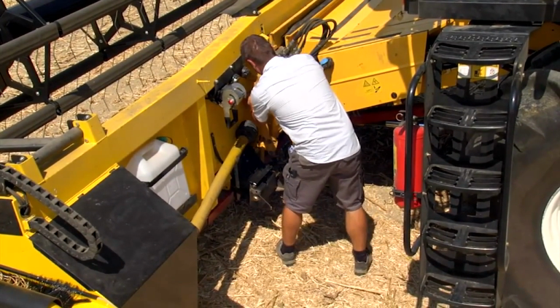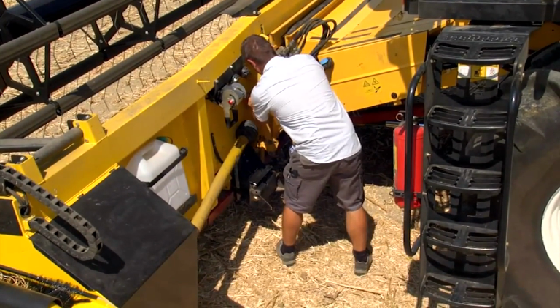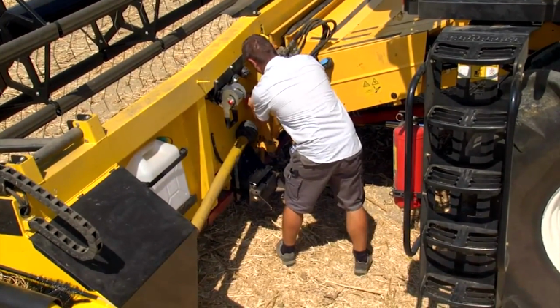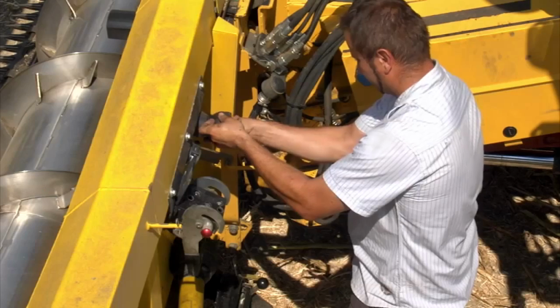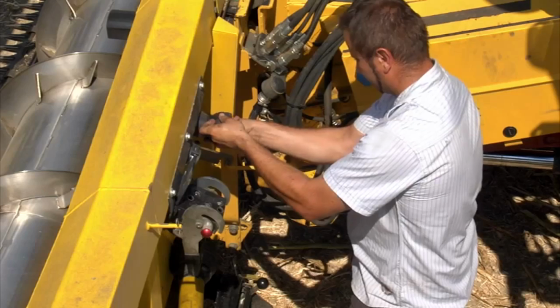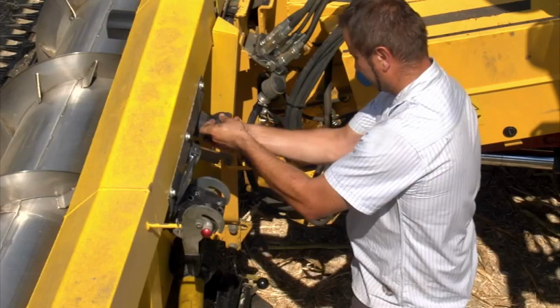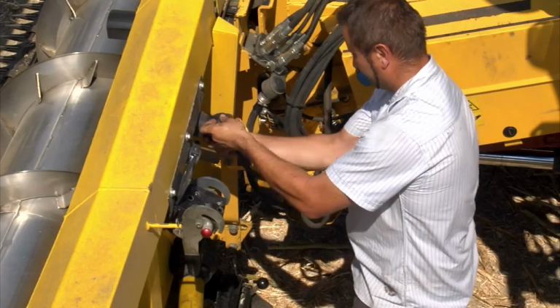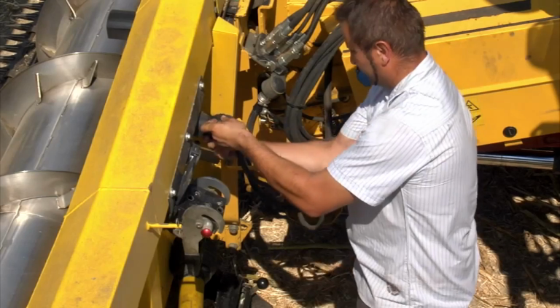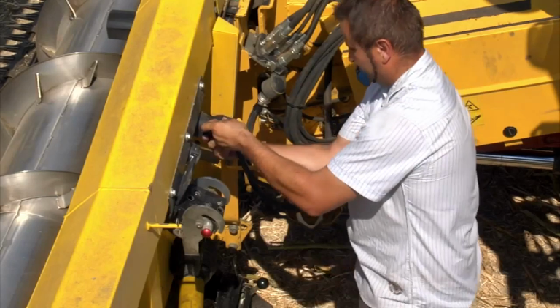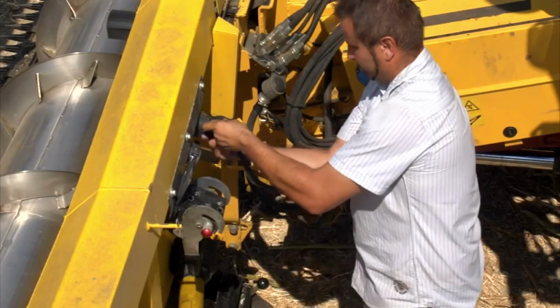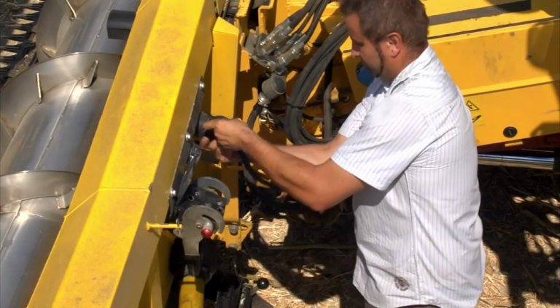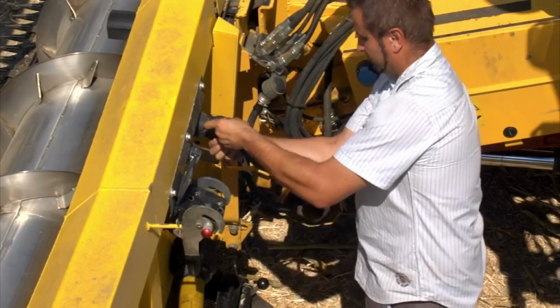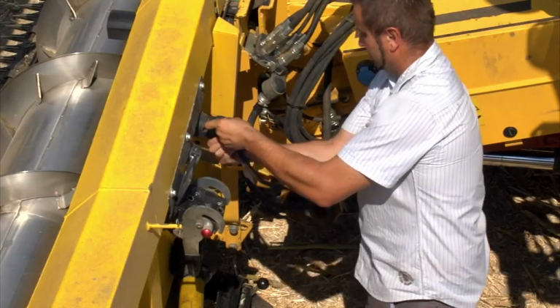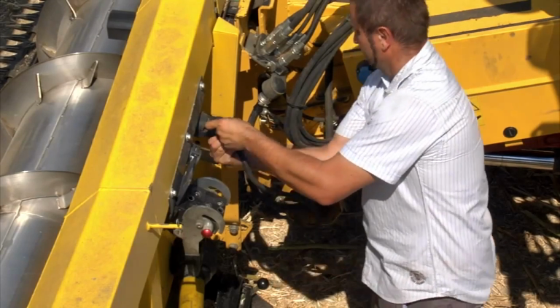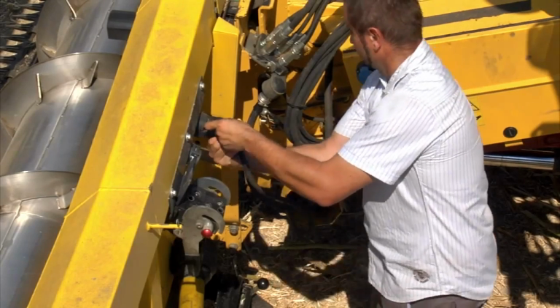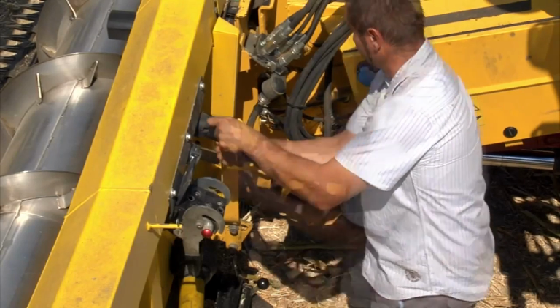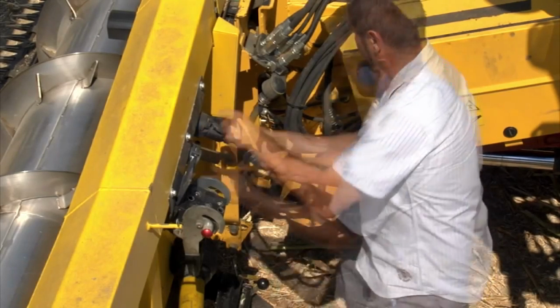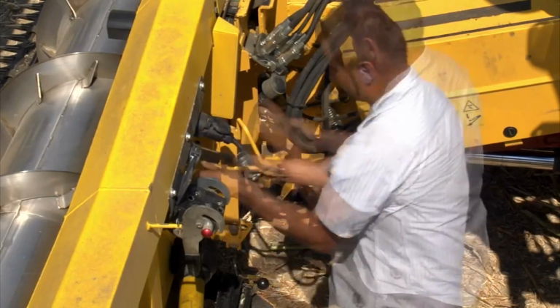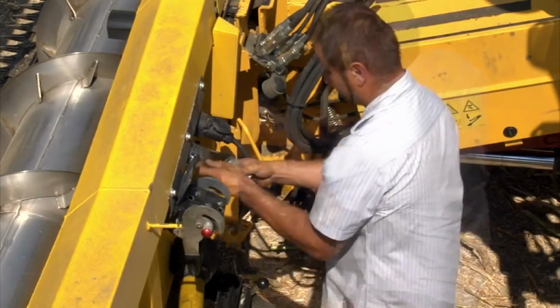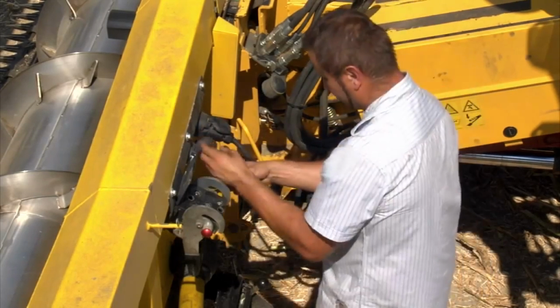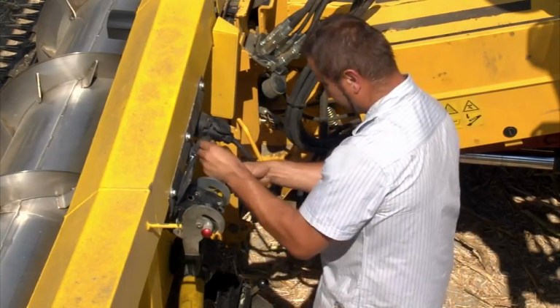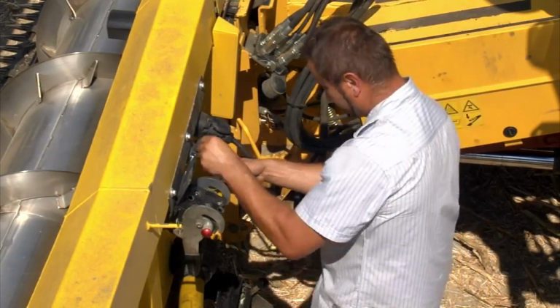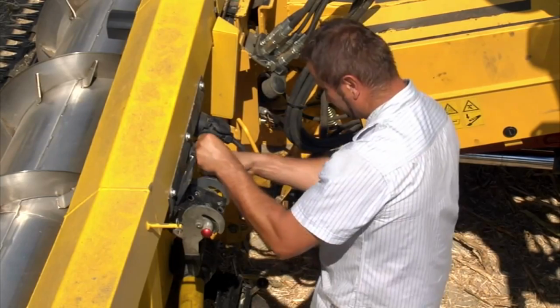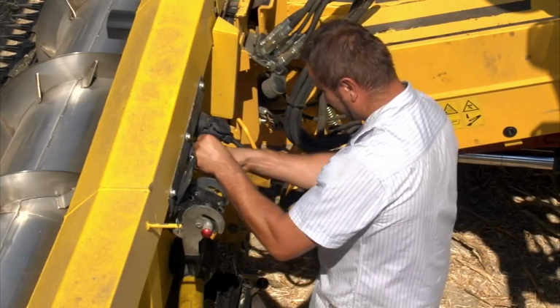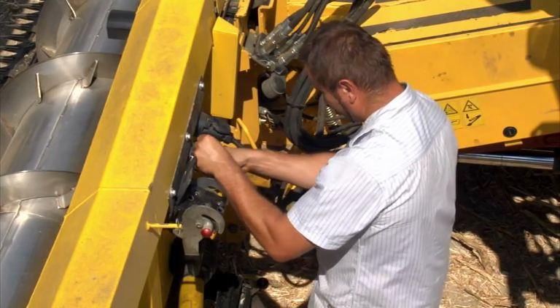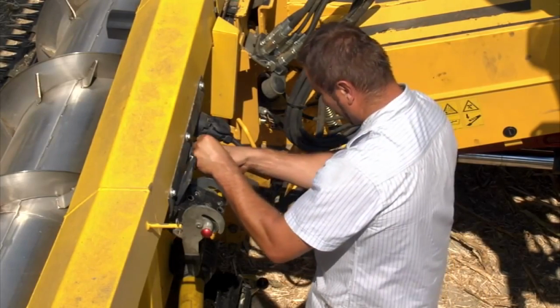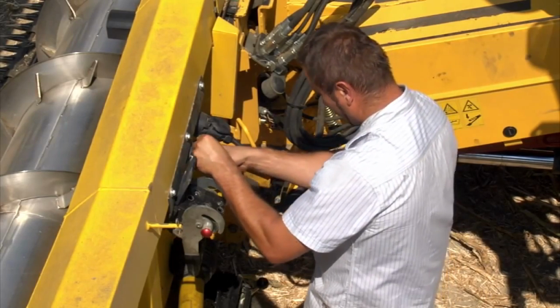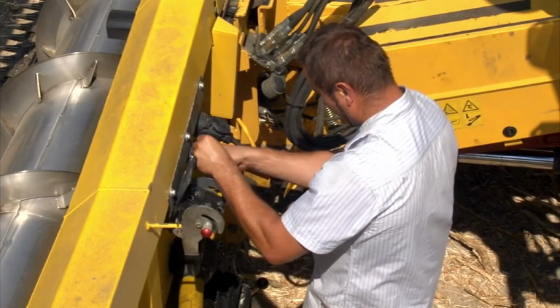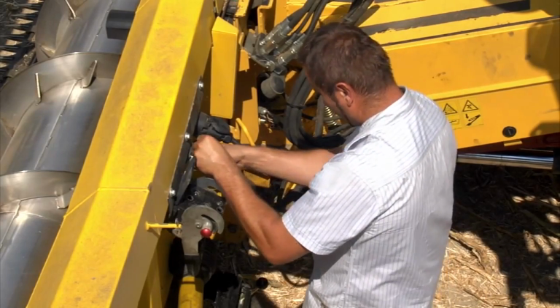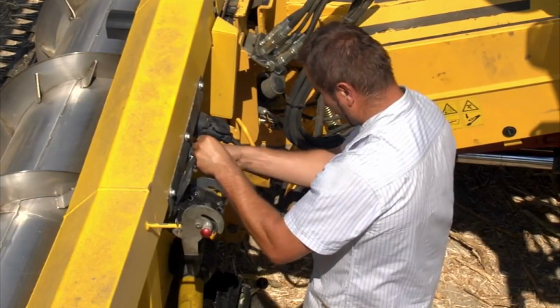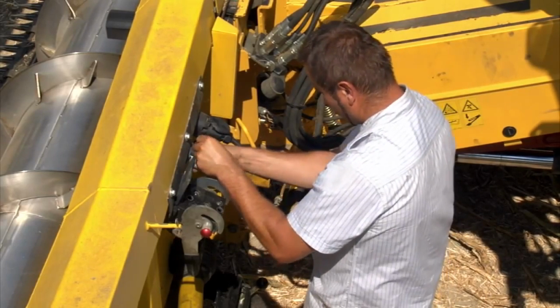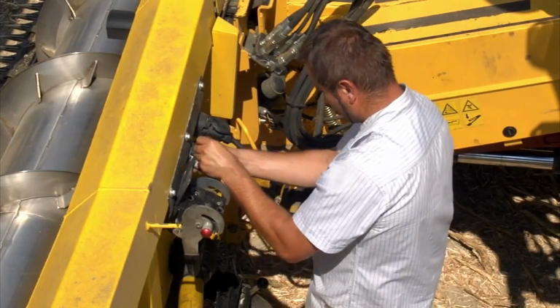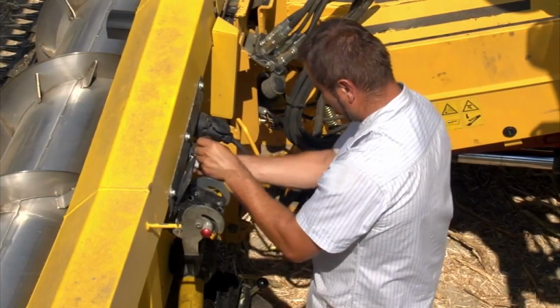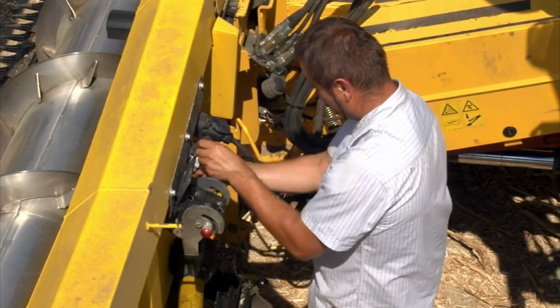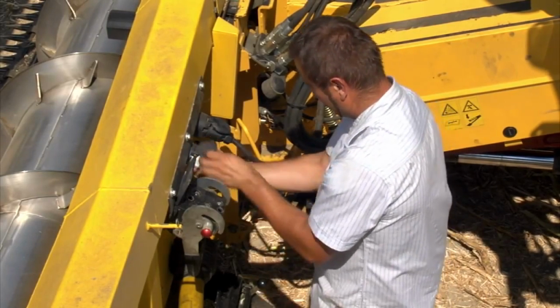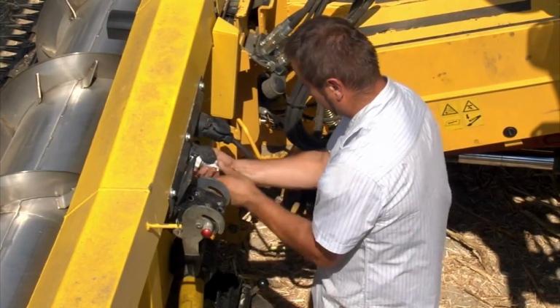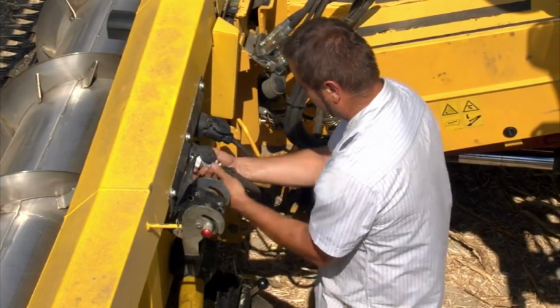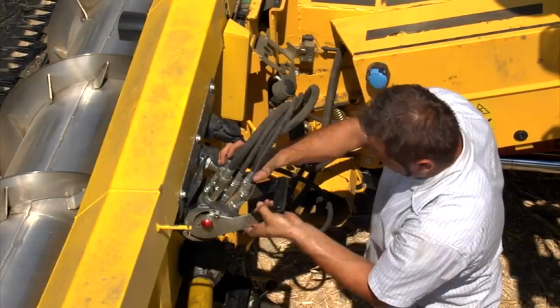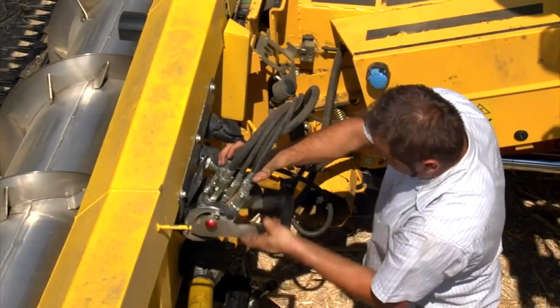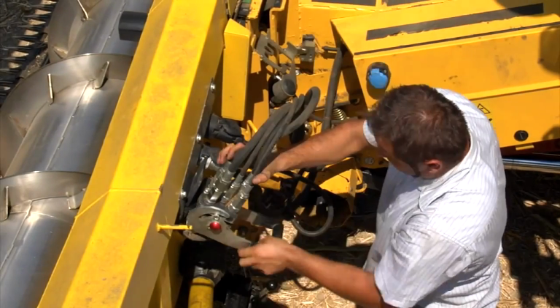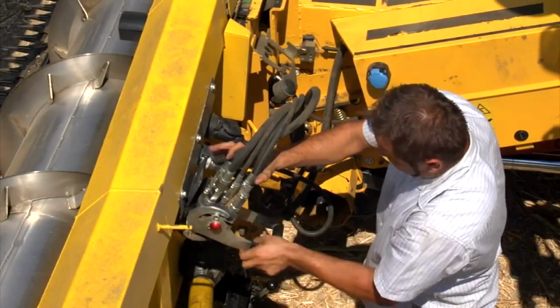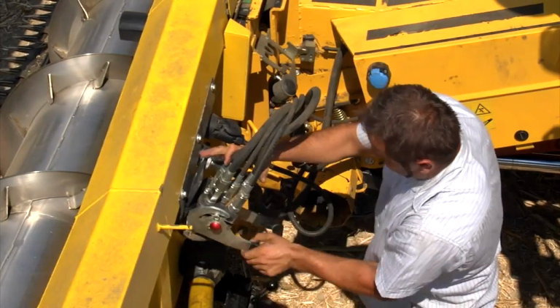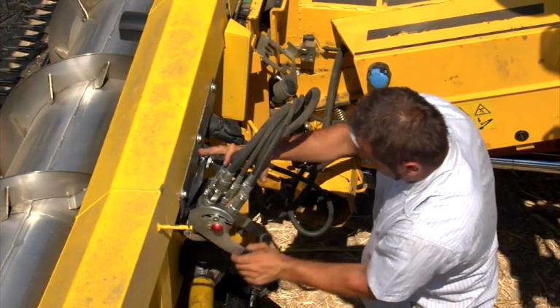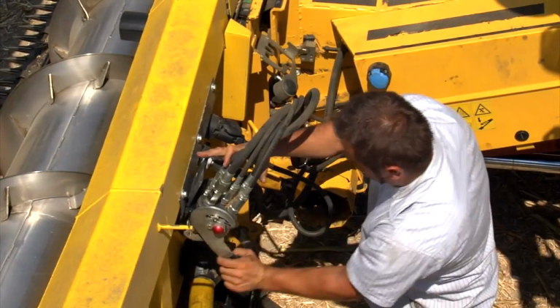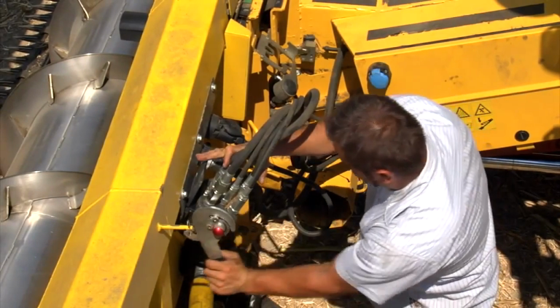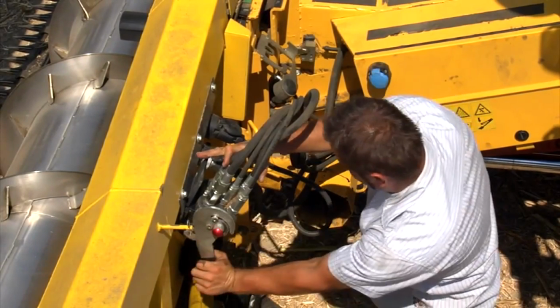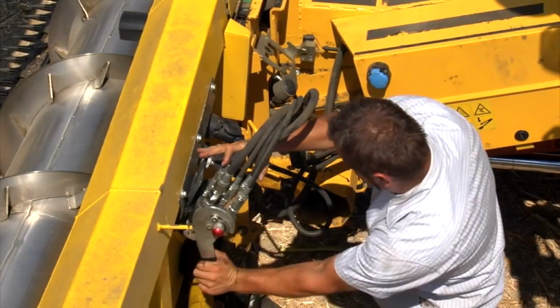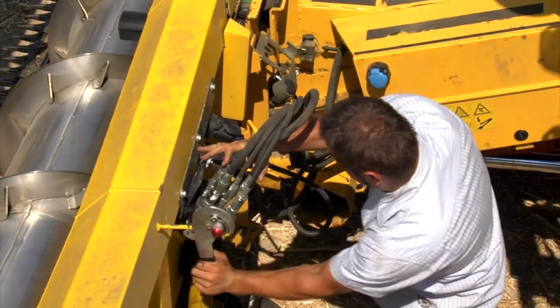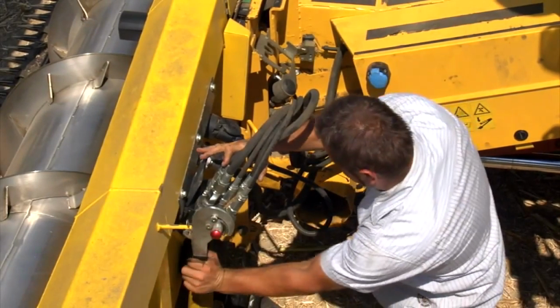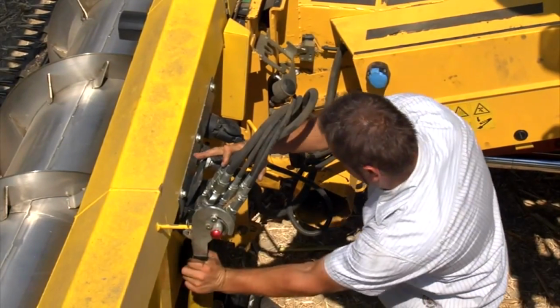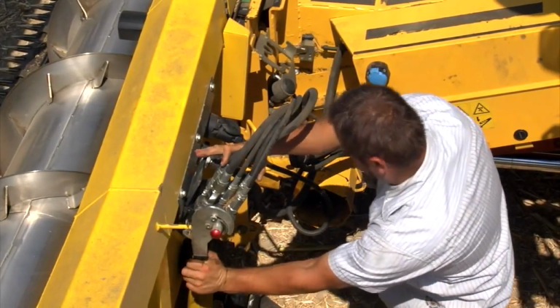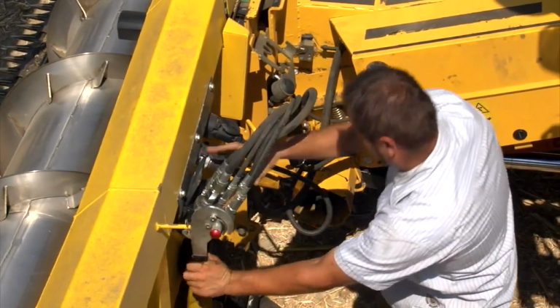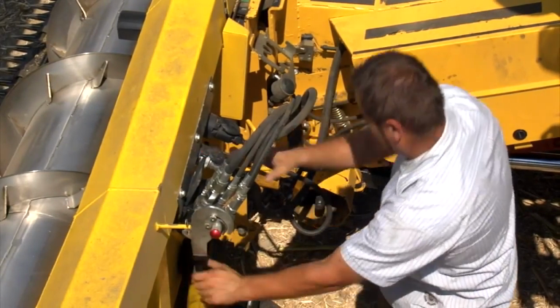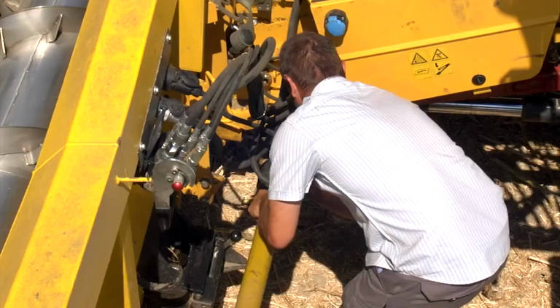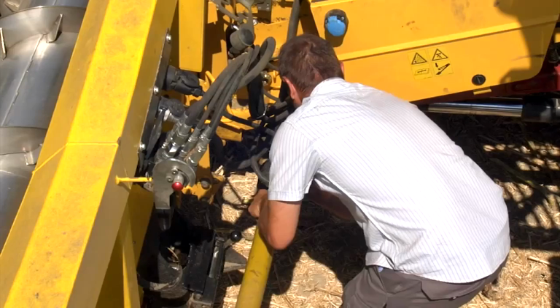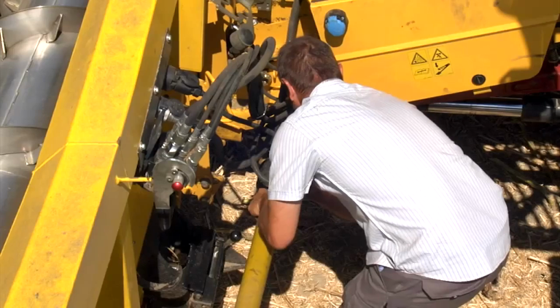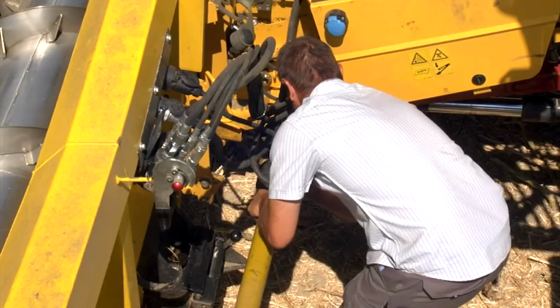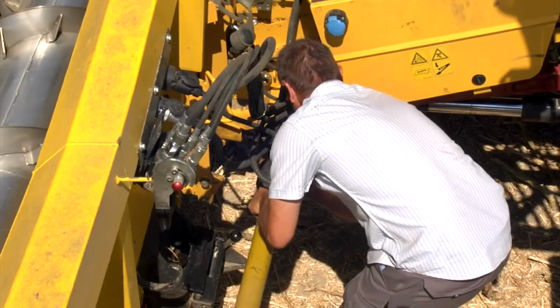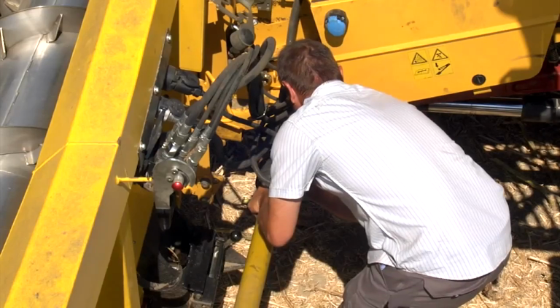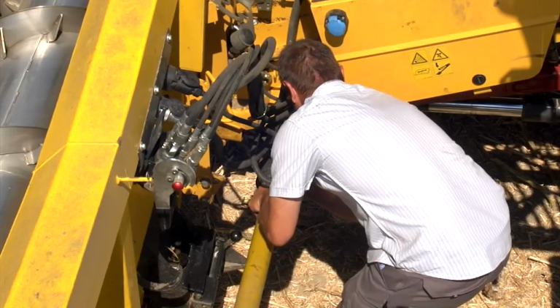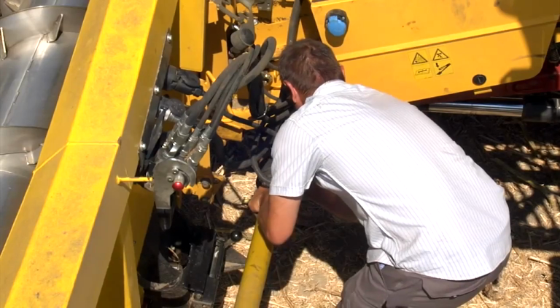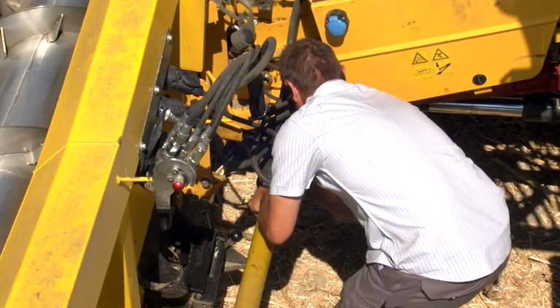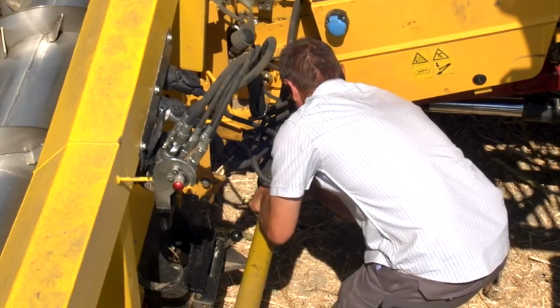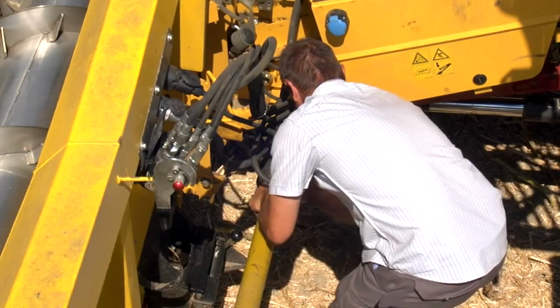The connecting and pickup of the VX Crop Ranger header from the trailer is very easy and can be completed within a short time.